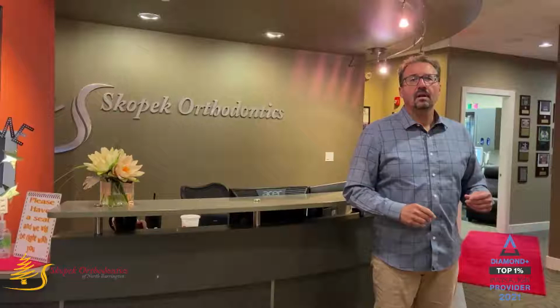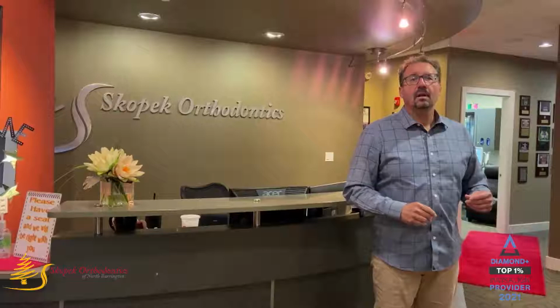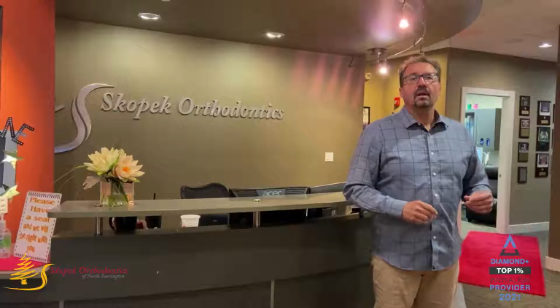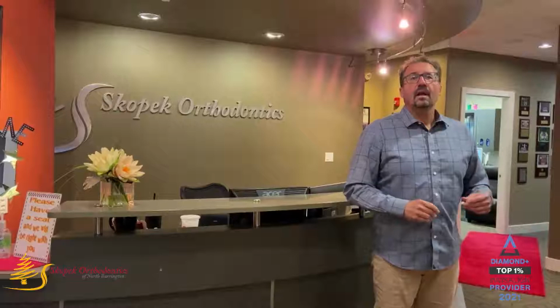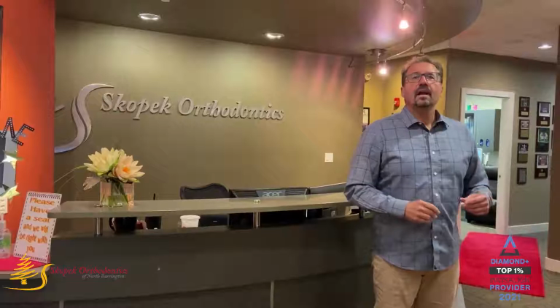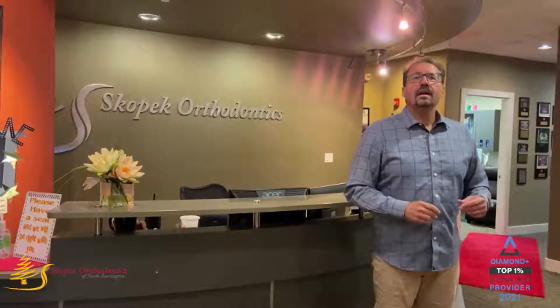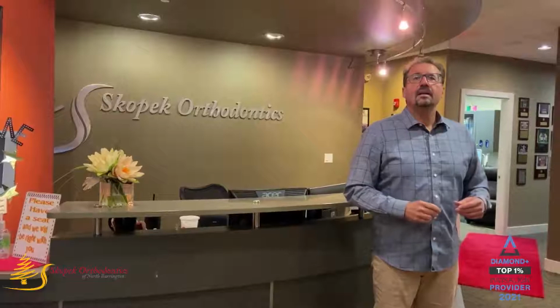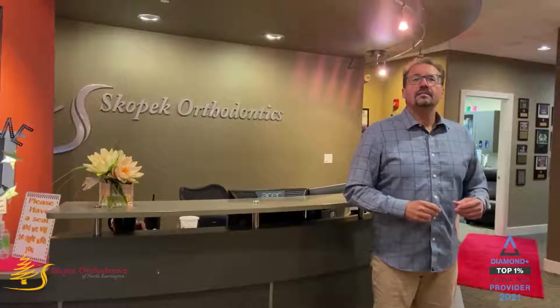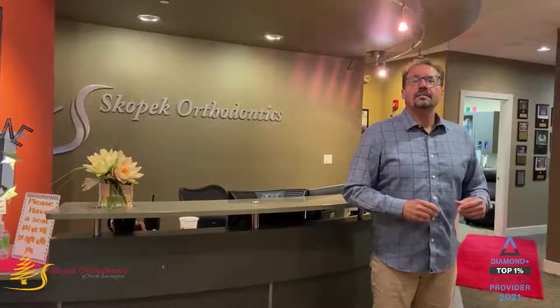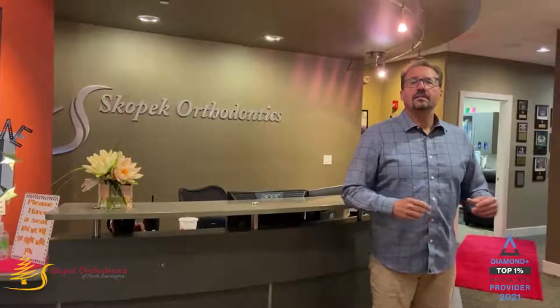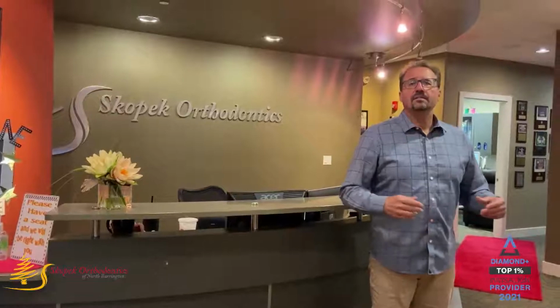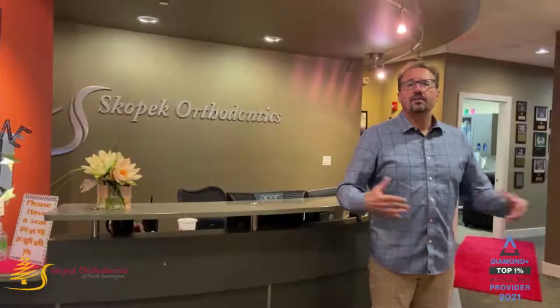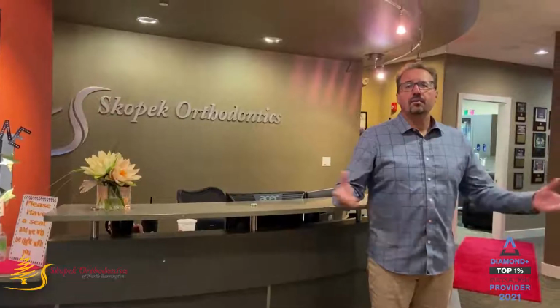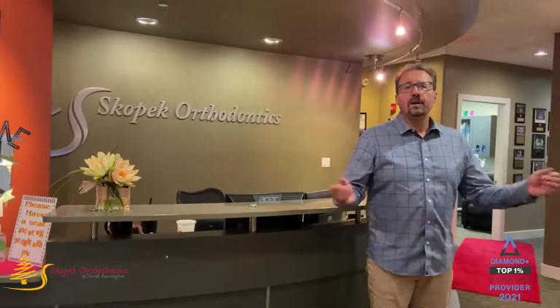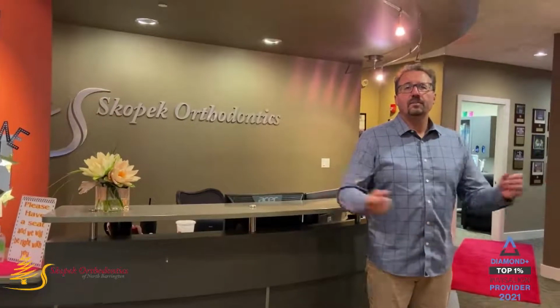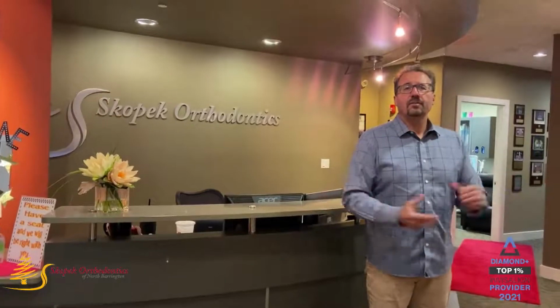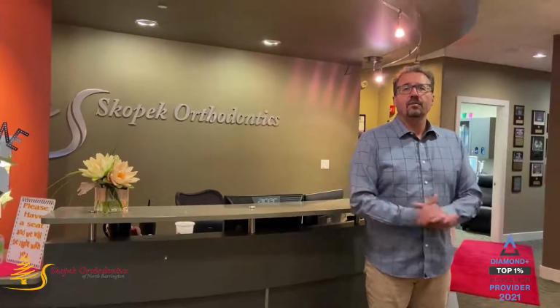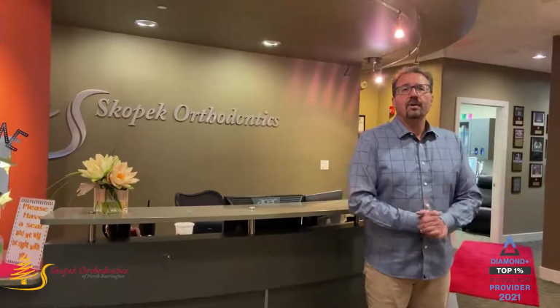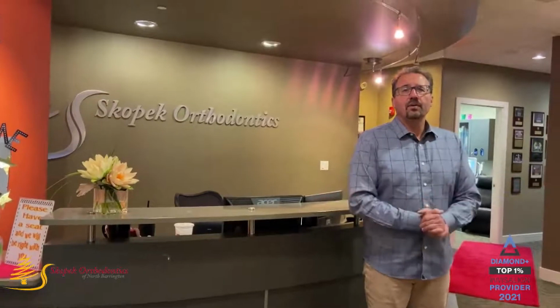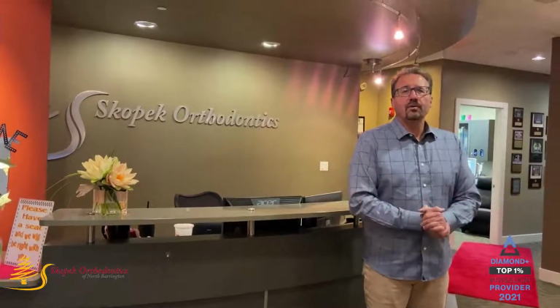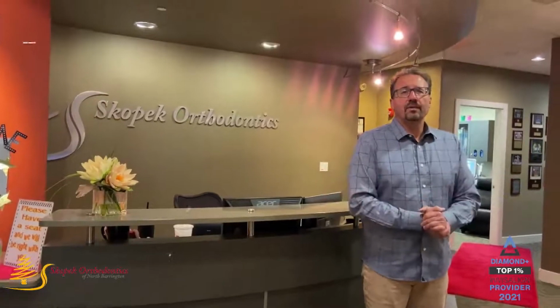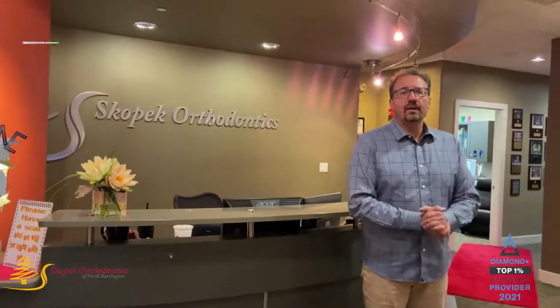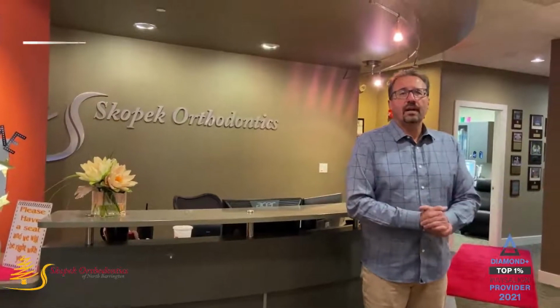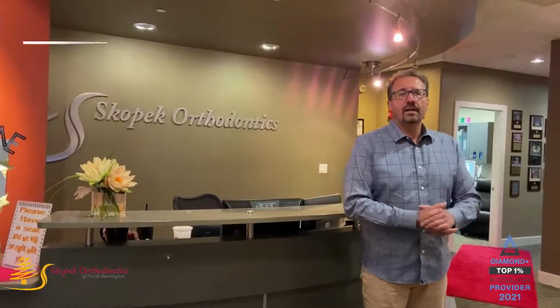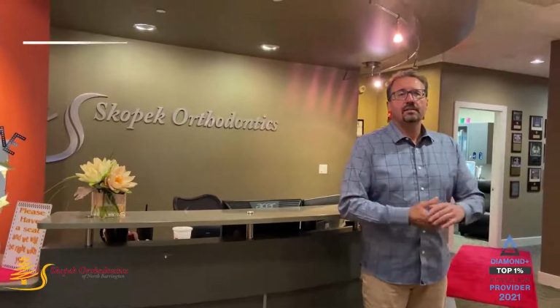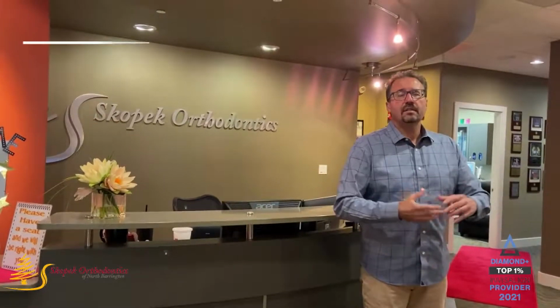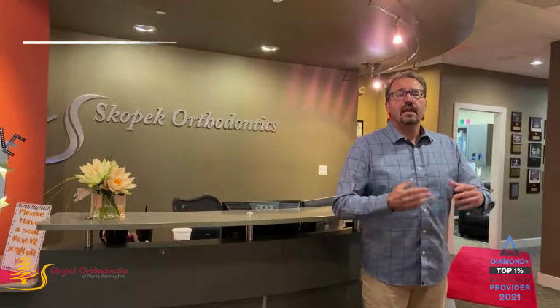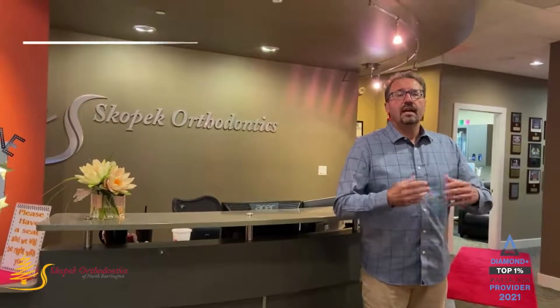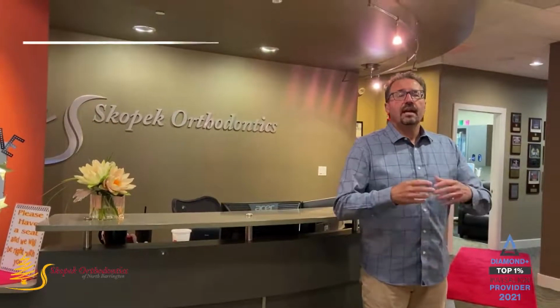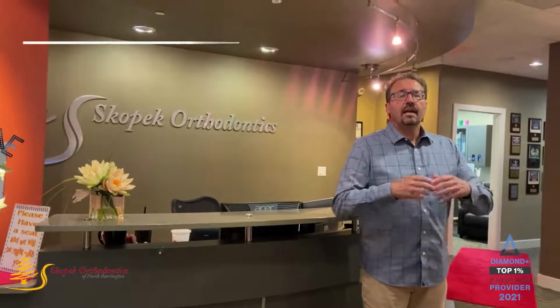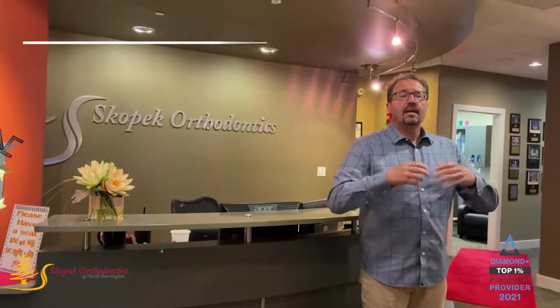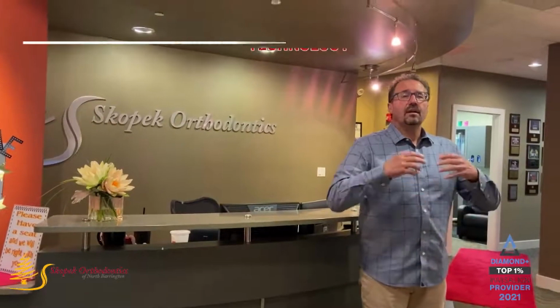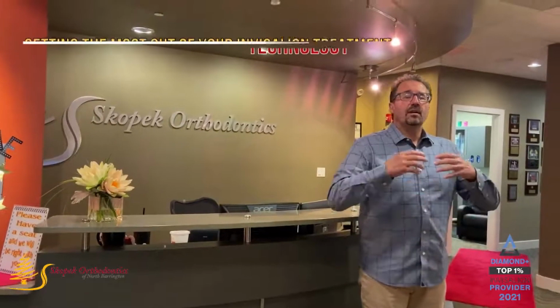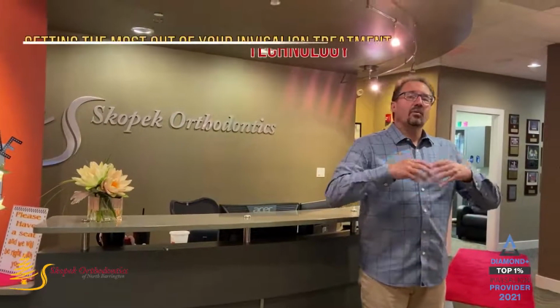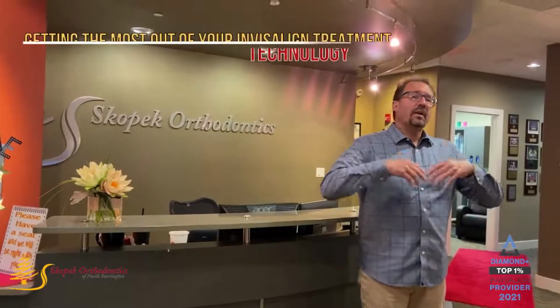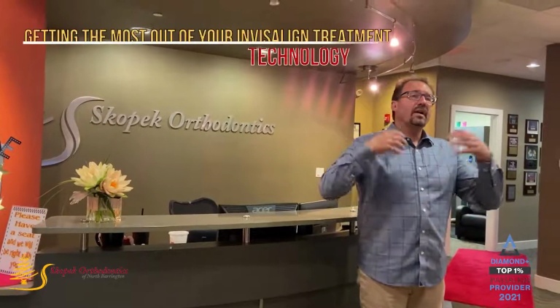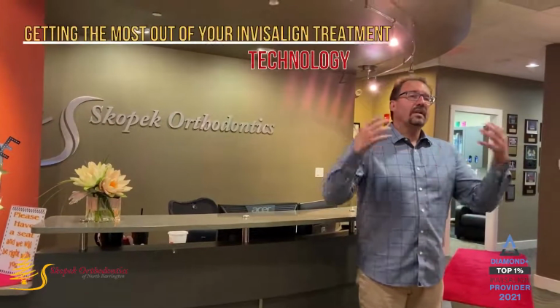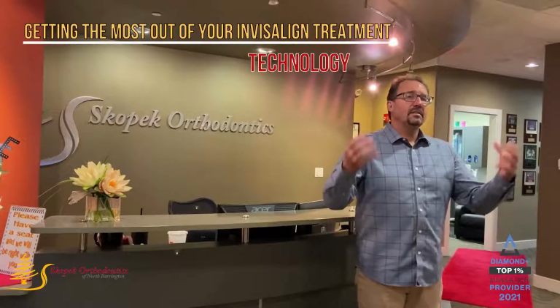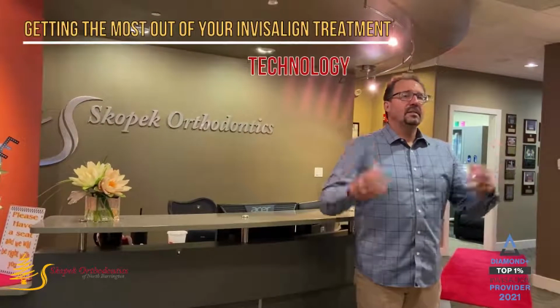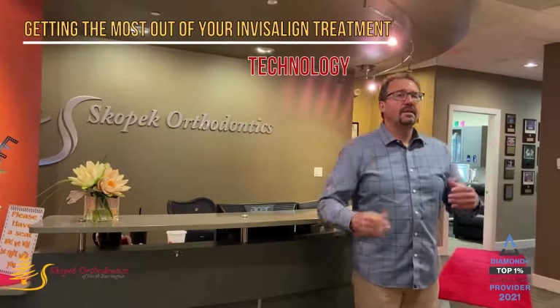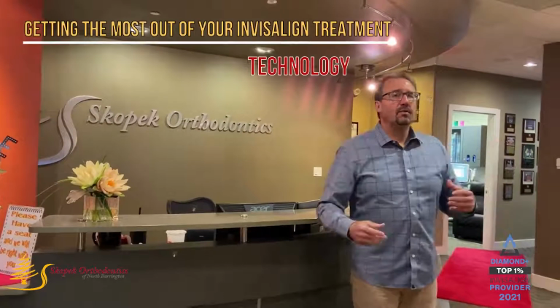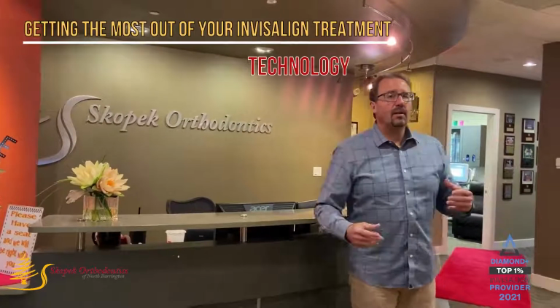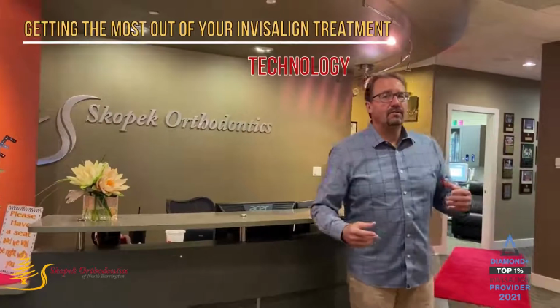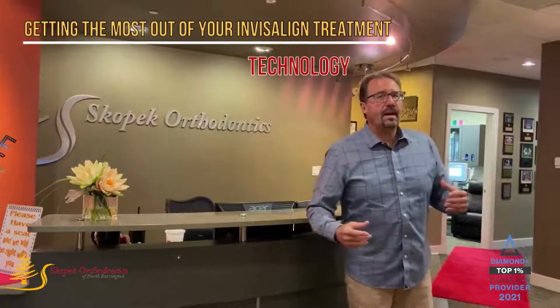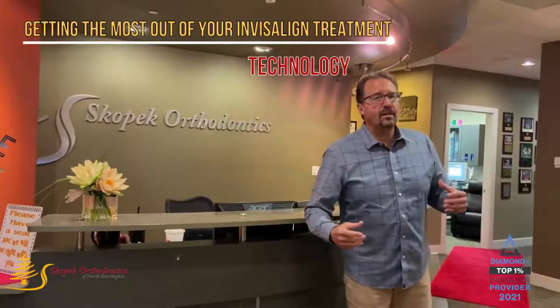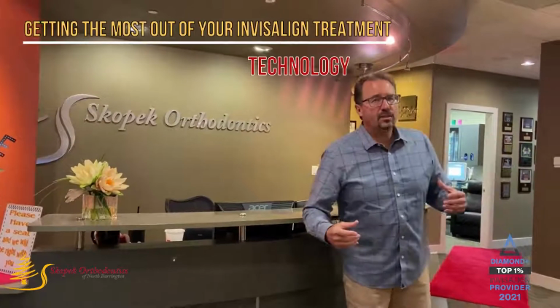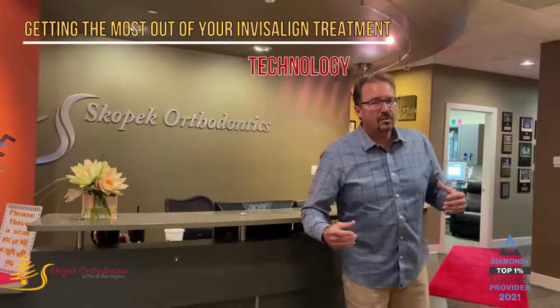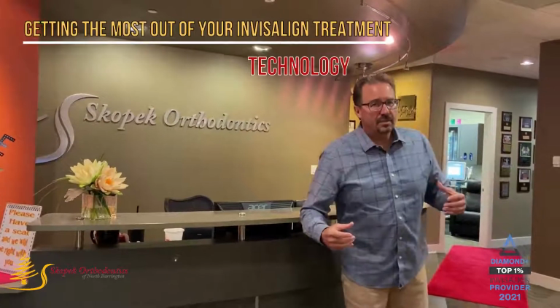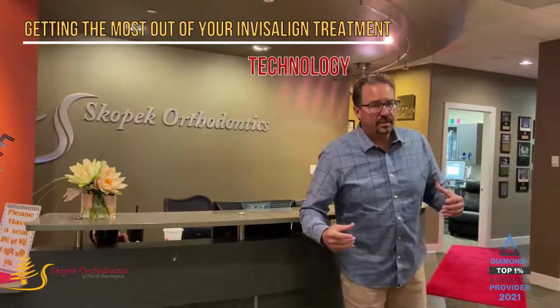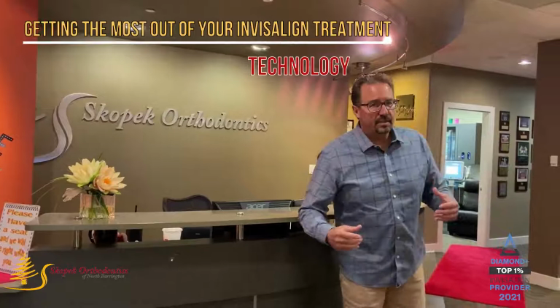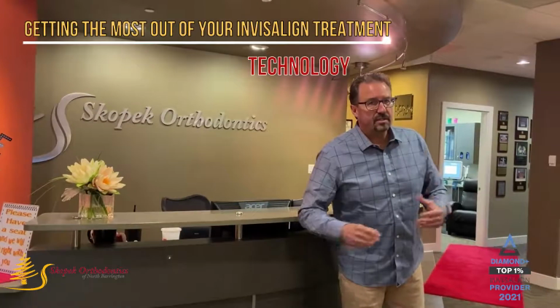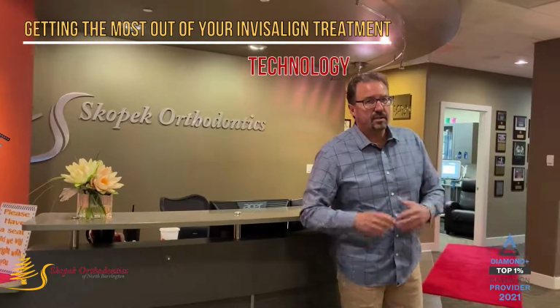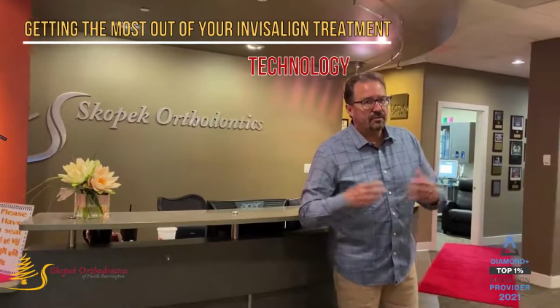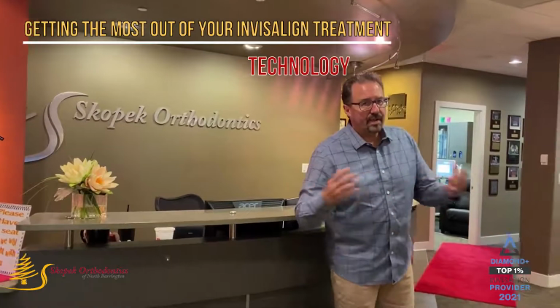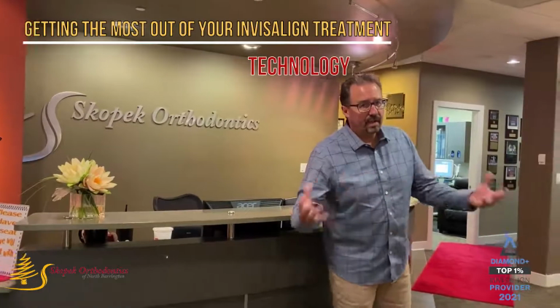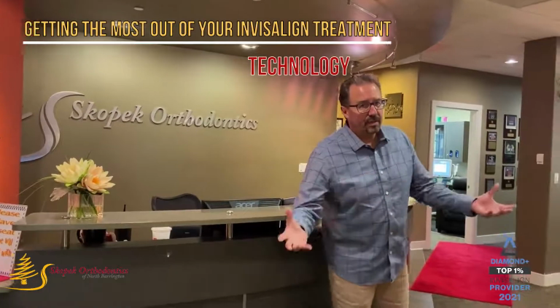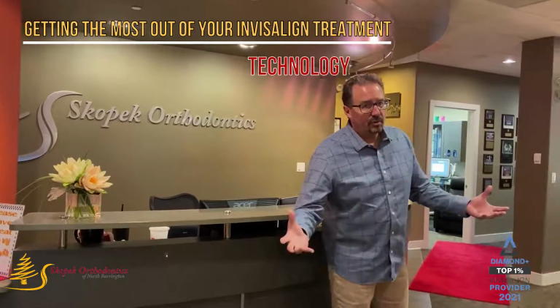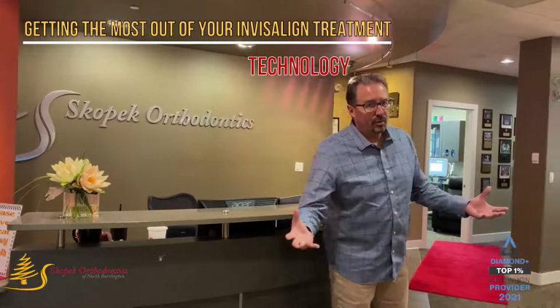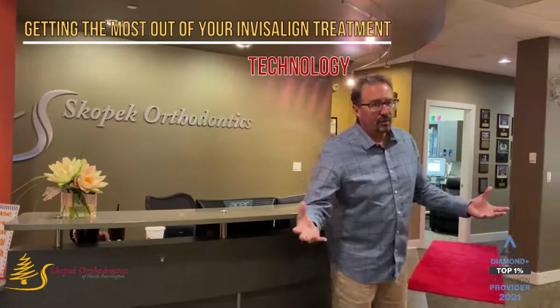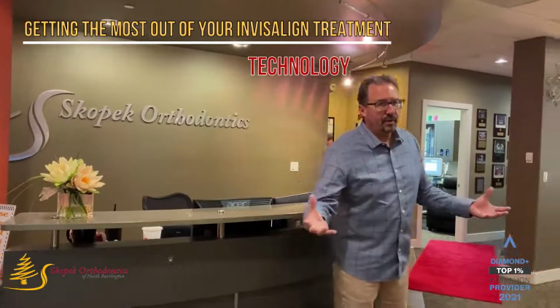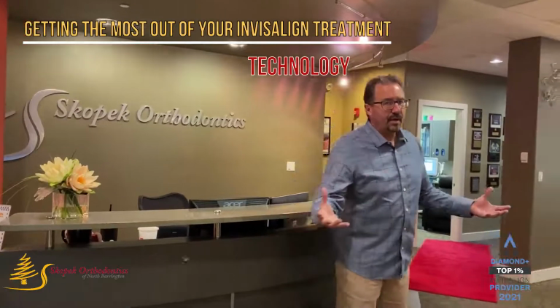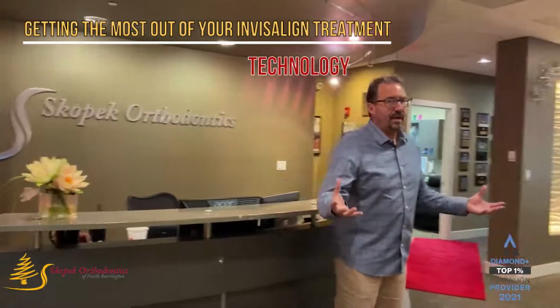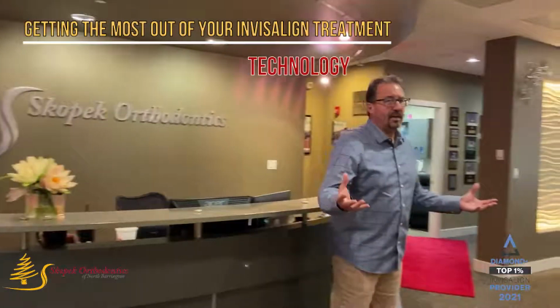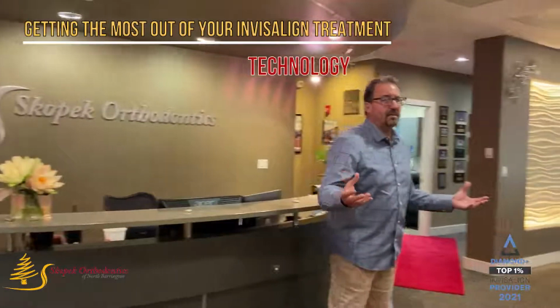Hey guys, this is Dr. Scopak from Scopak Orthodontics, and we're going to continue our value series on value in orthodontics.